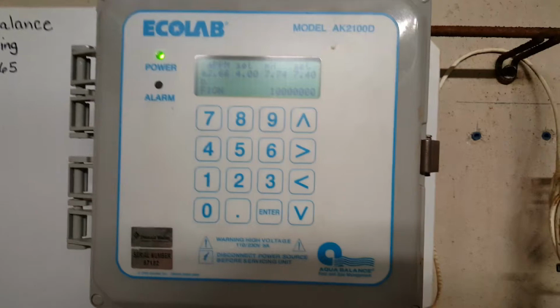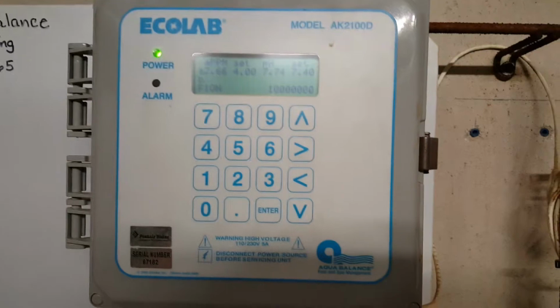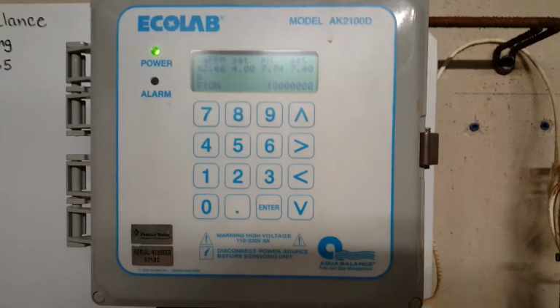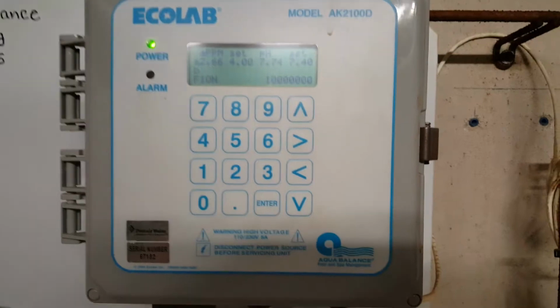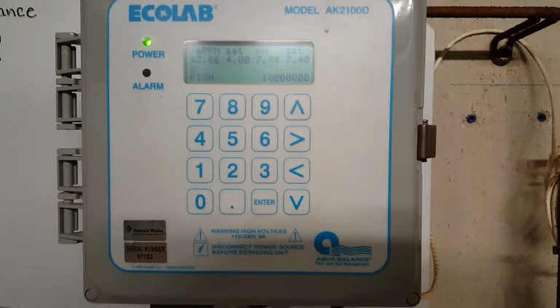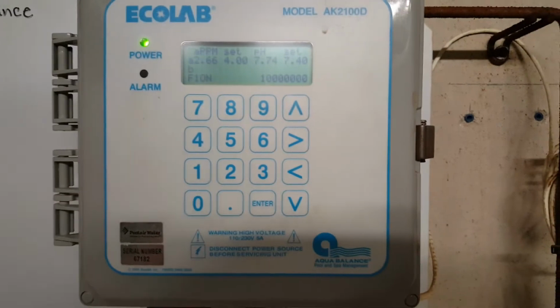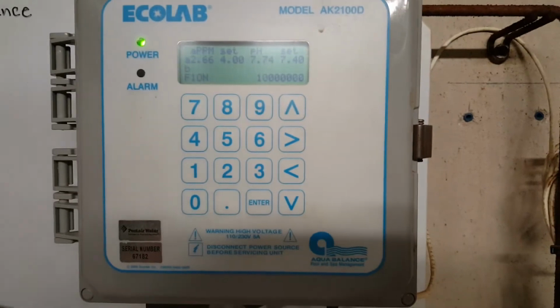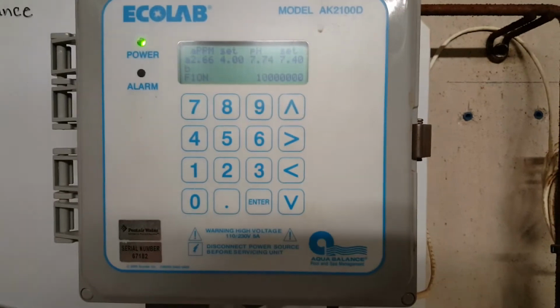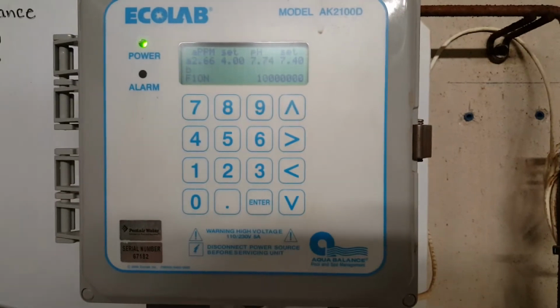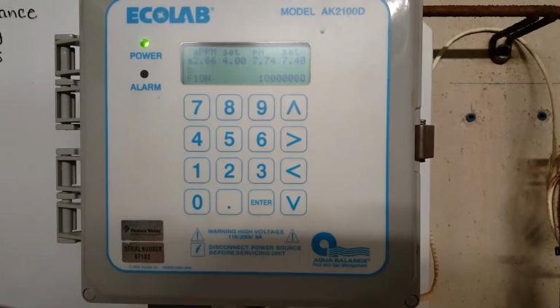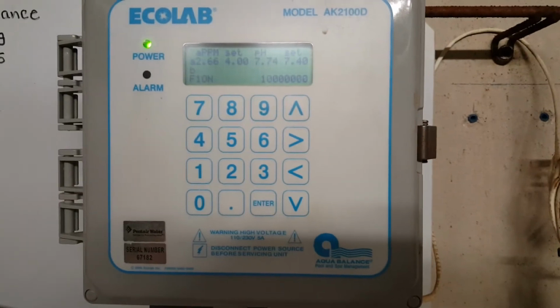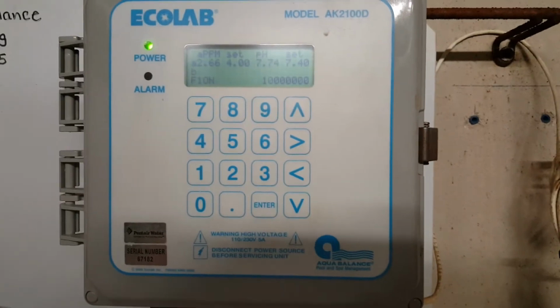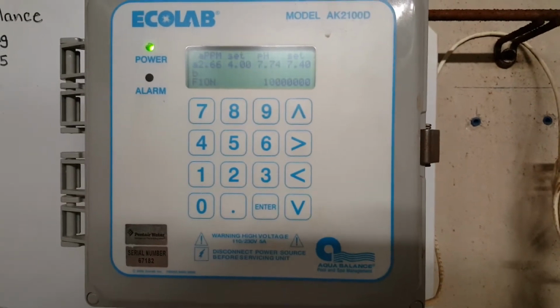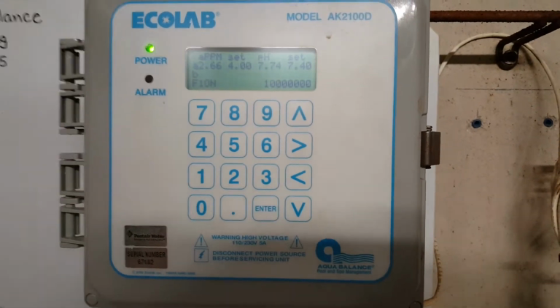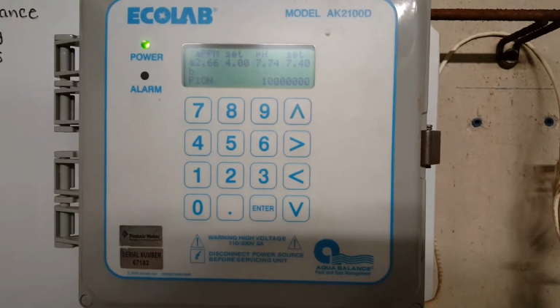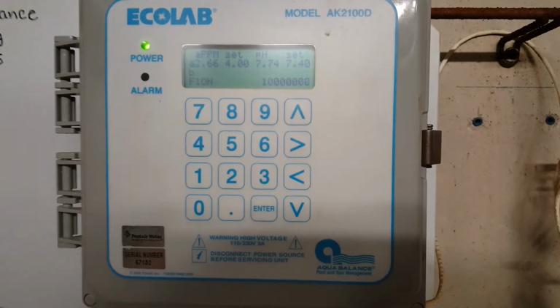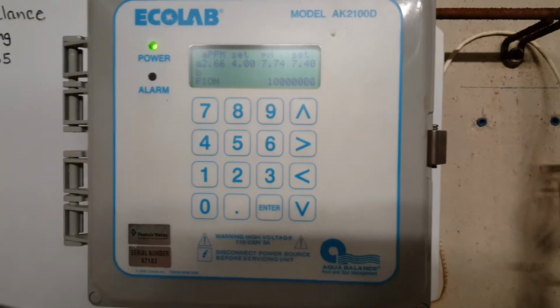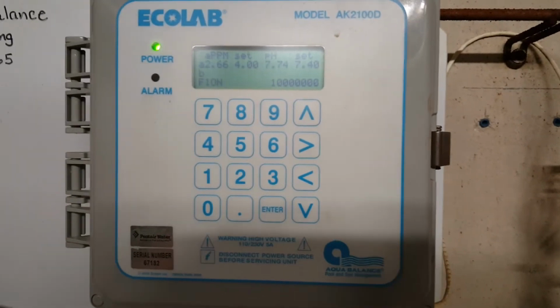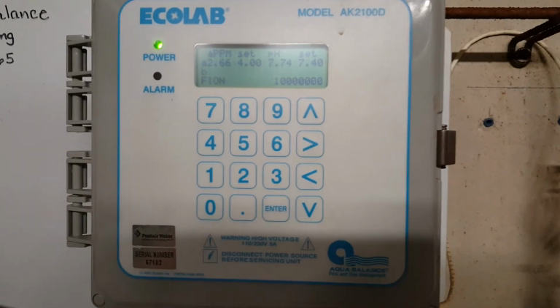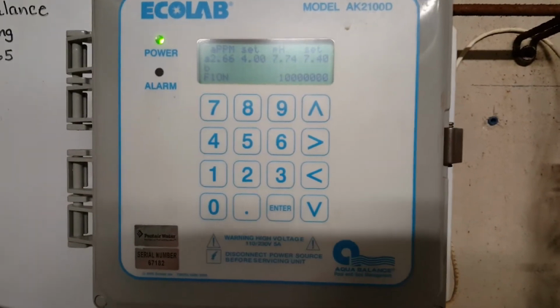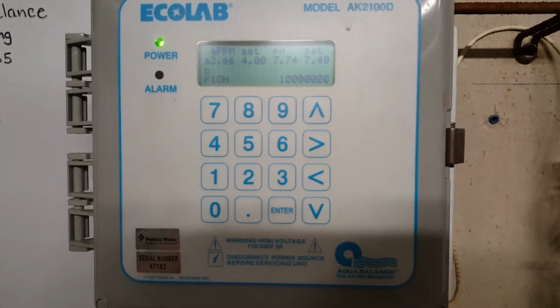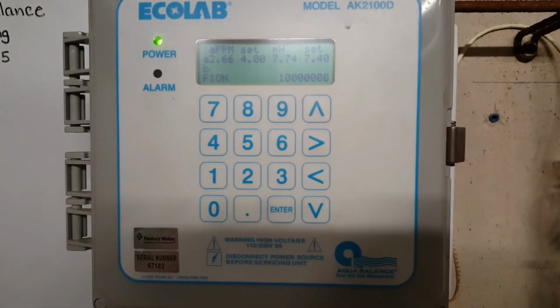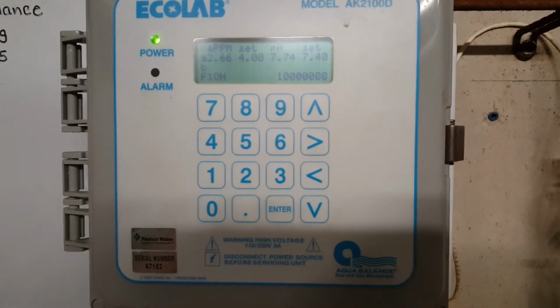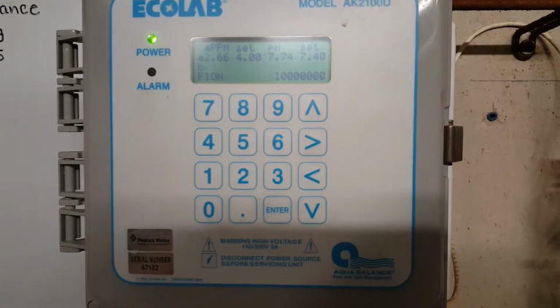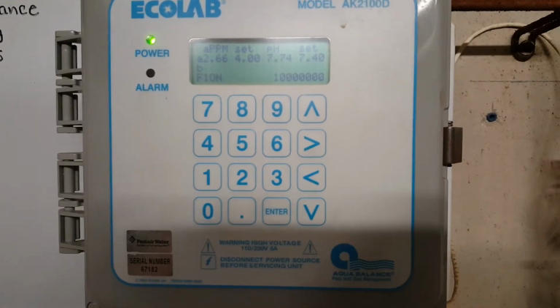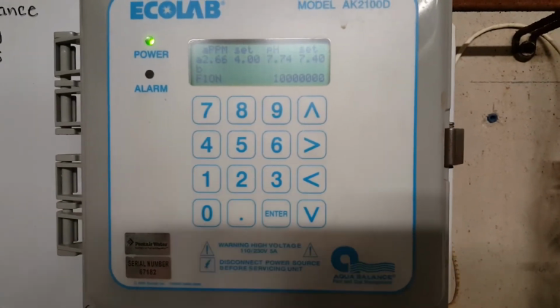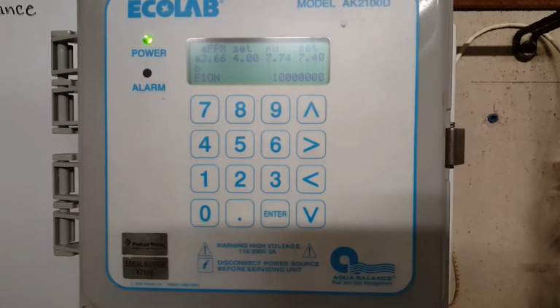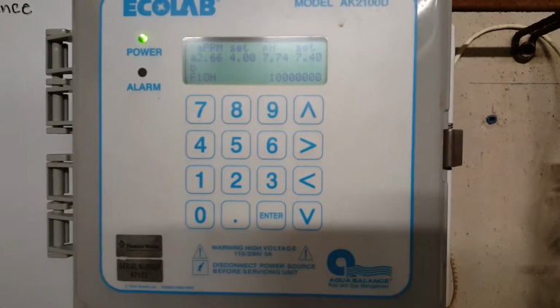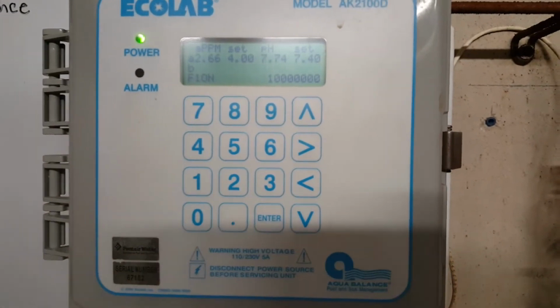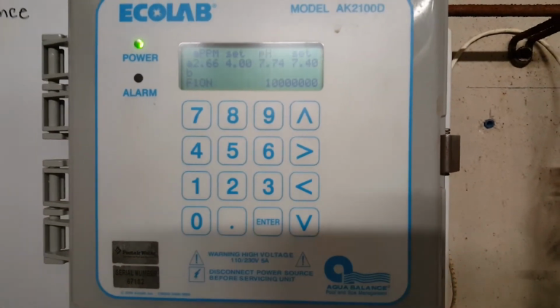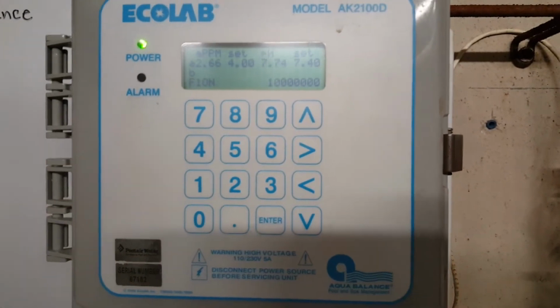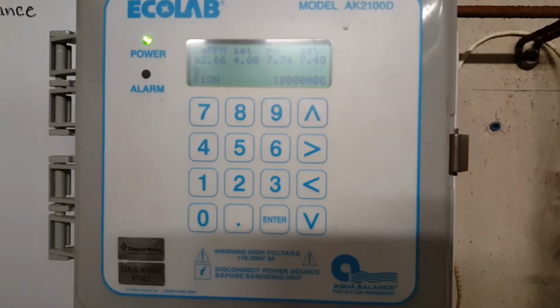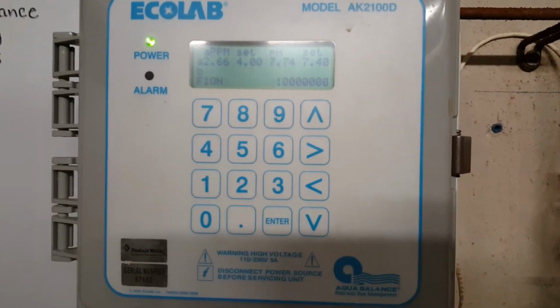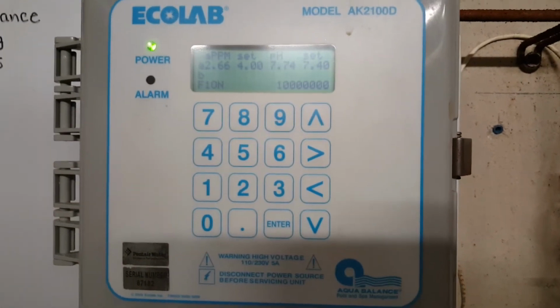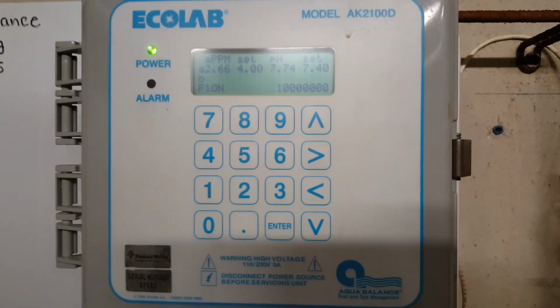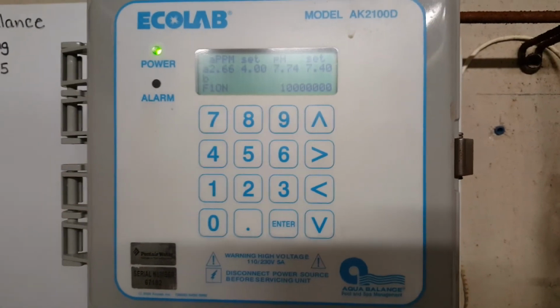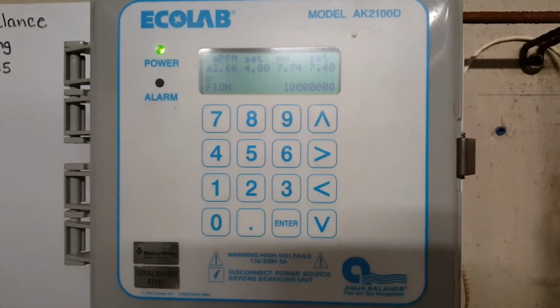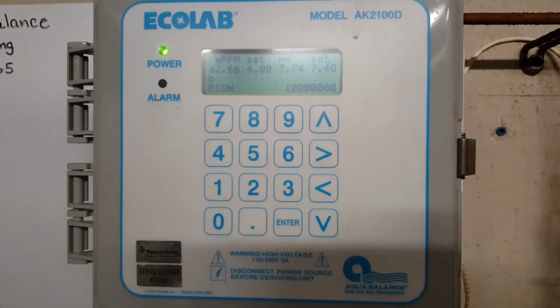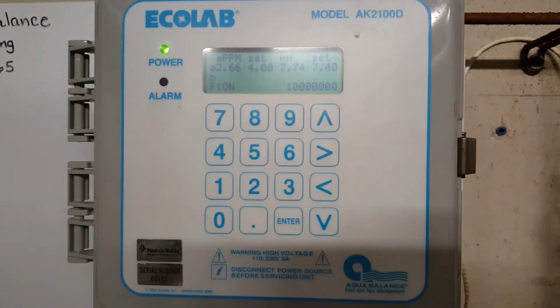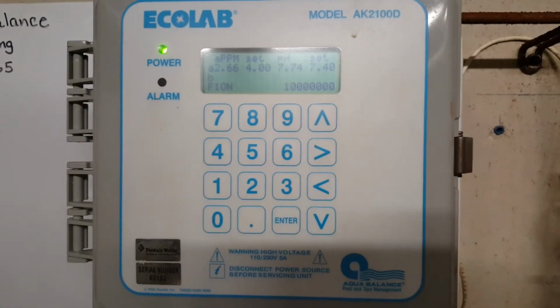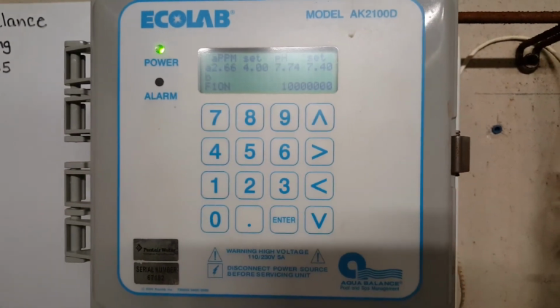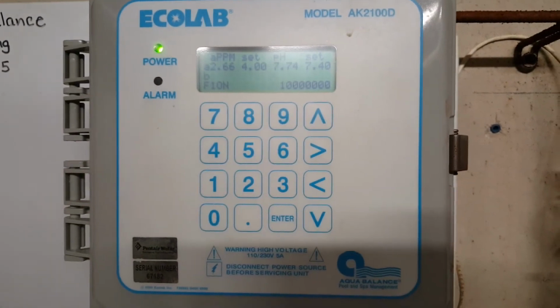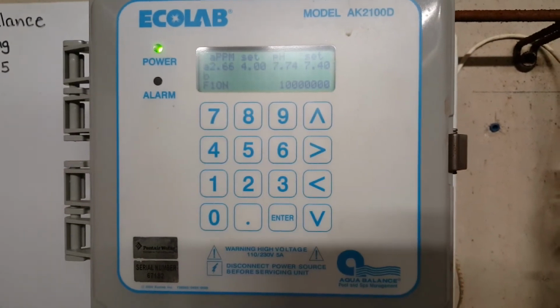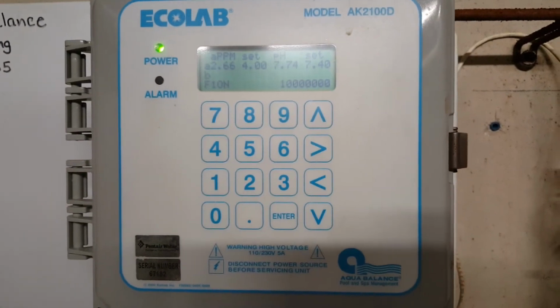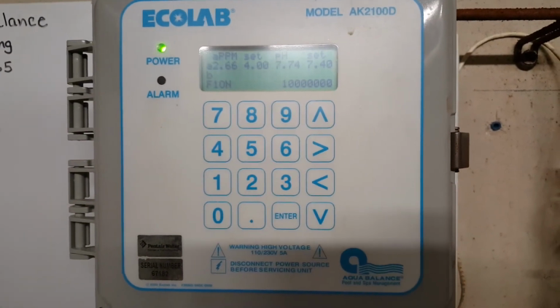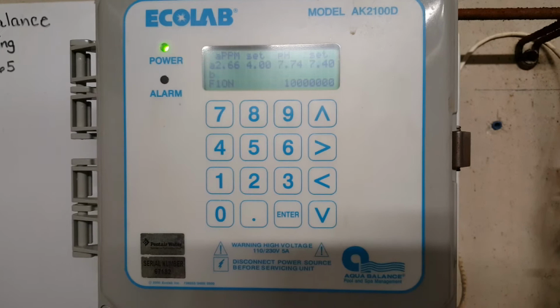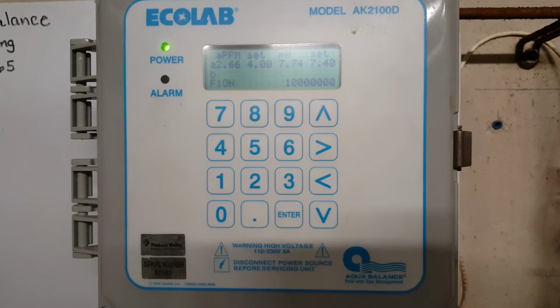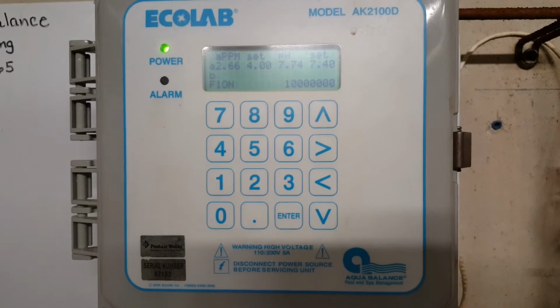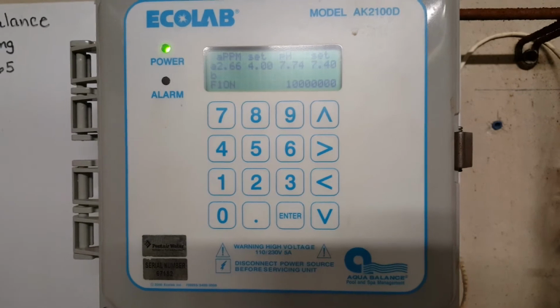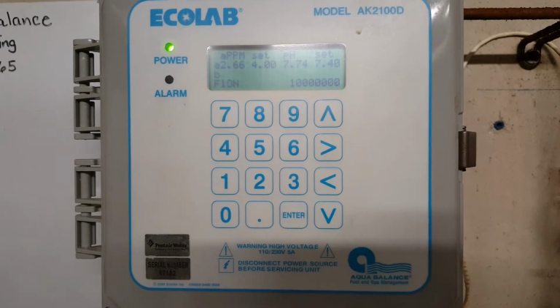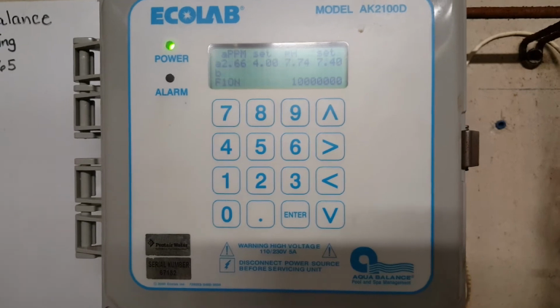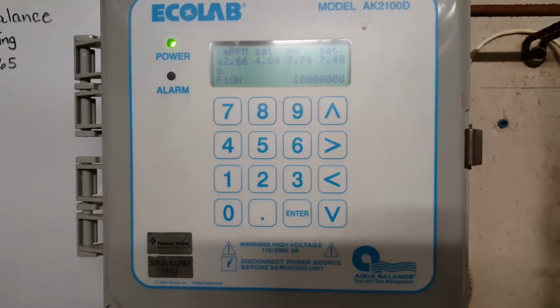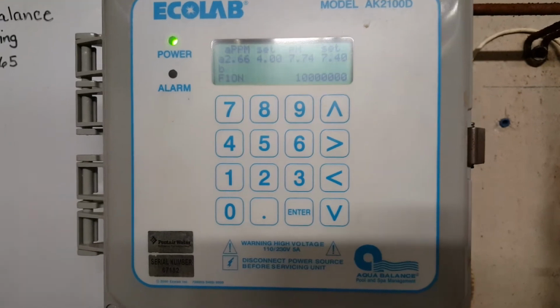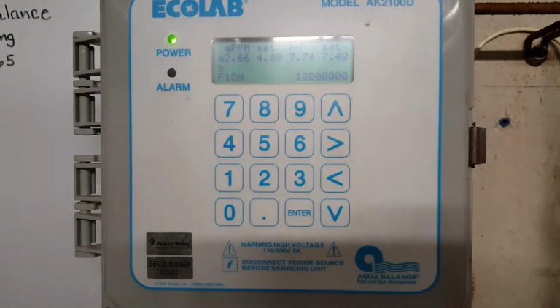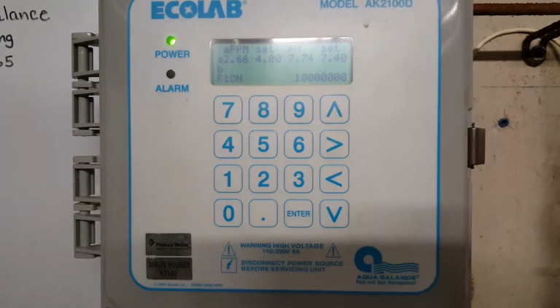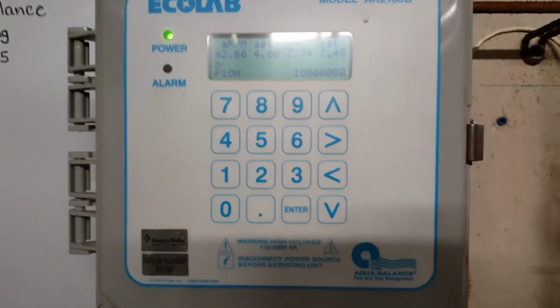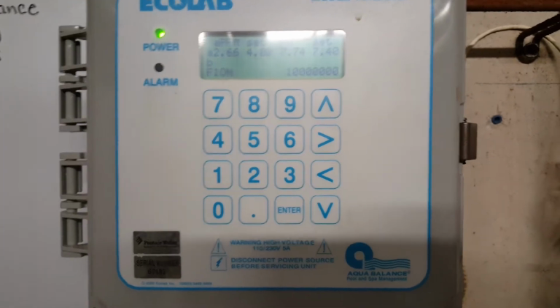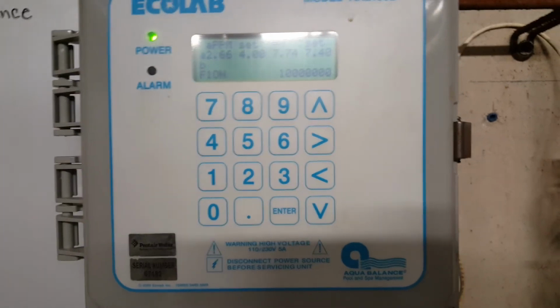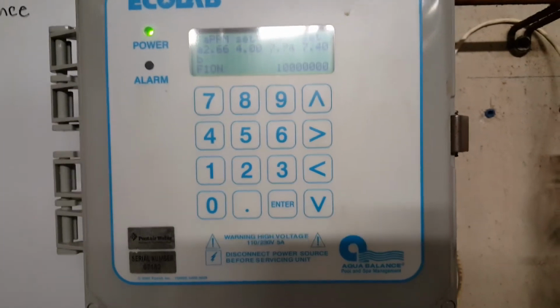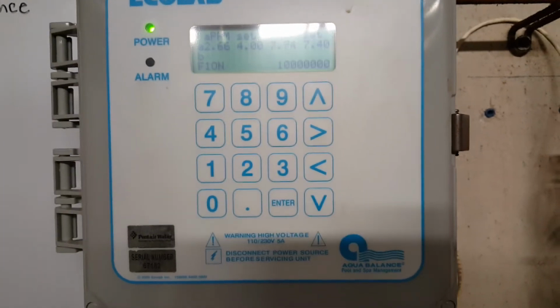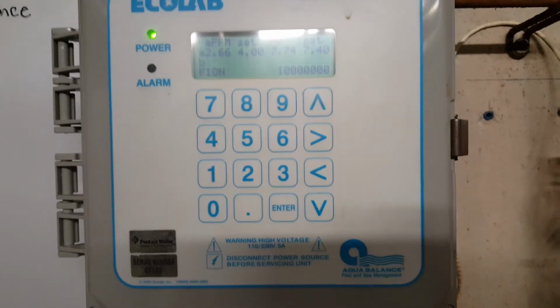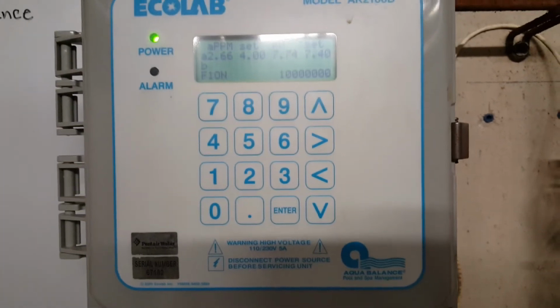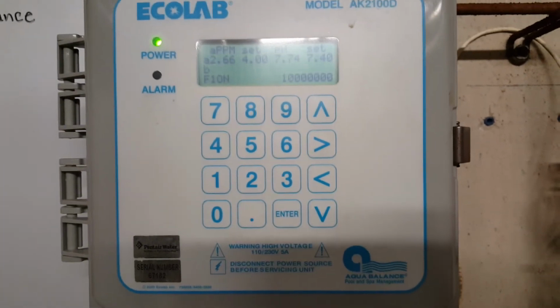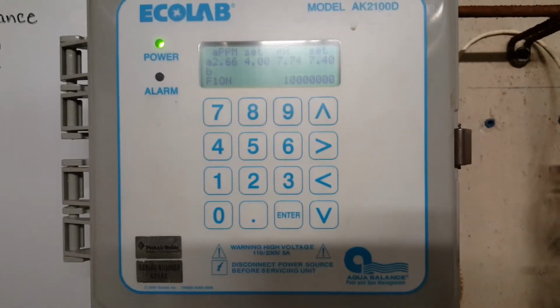This is the calibration video. If we ever need to calibrate when we call on our readings, this is how you do it.